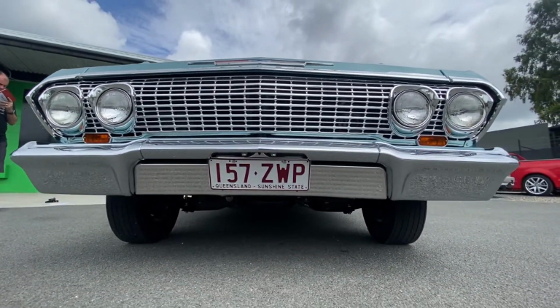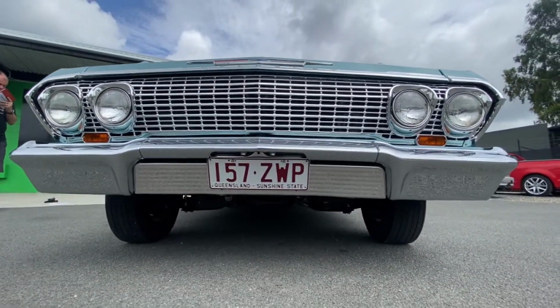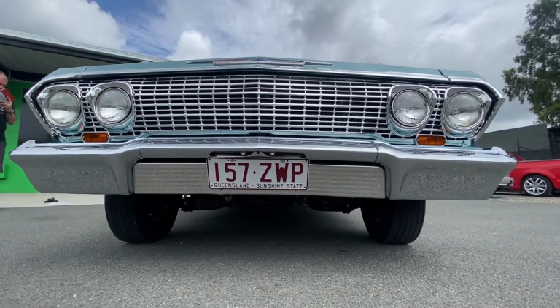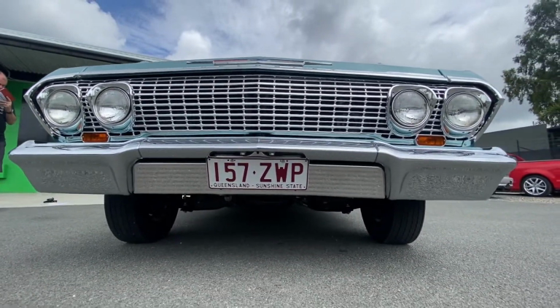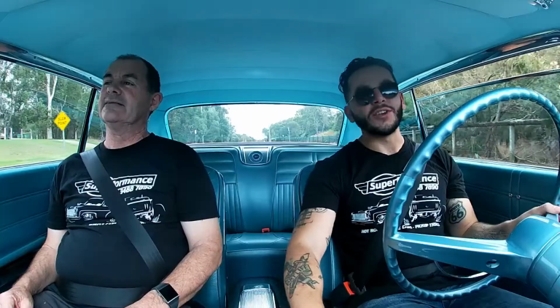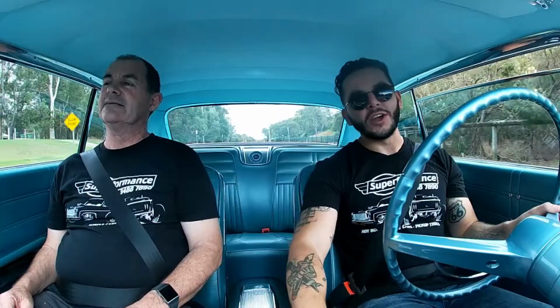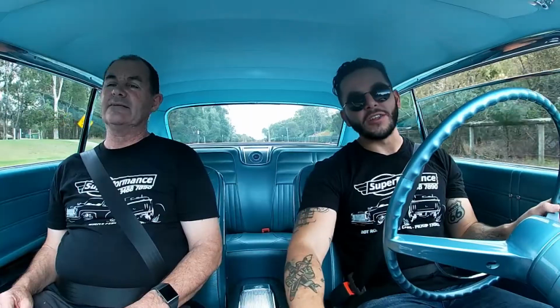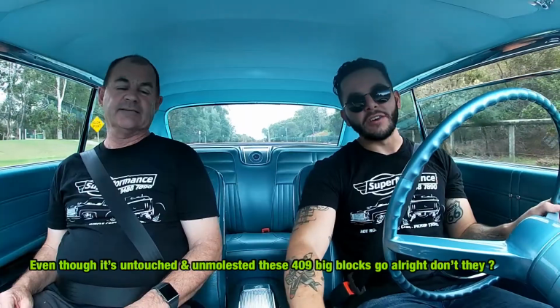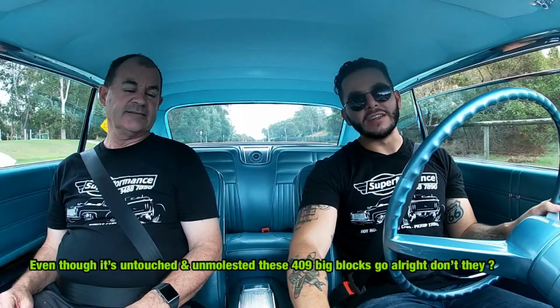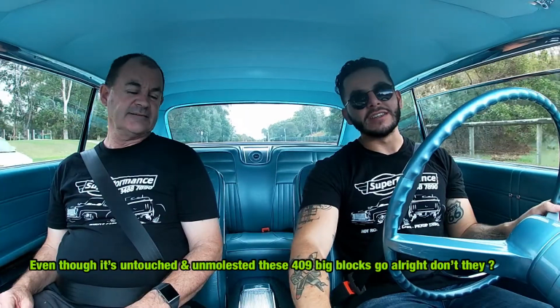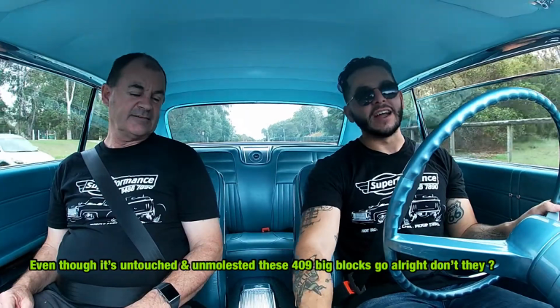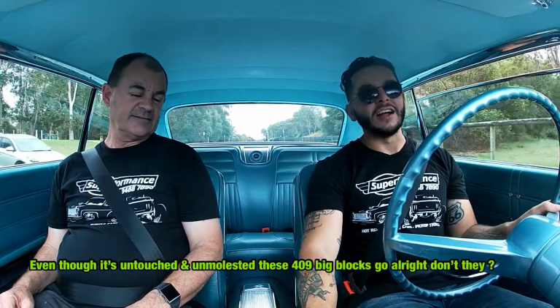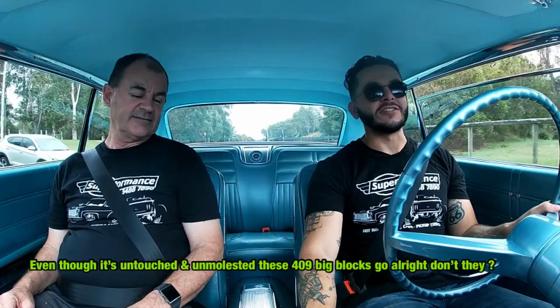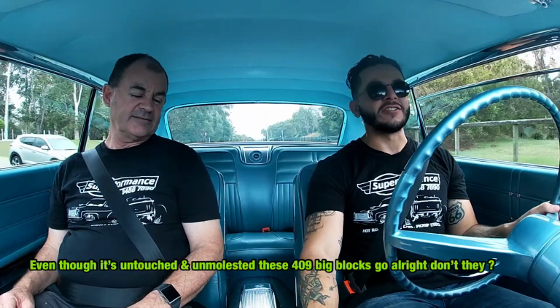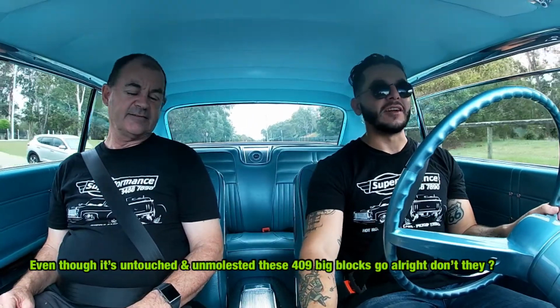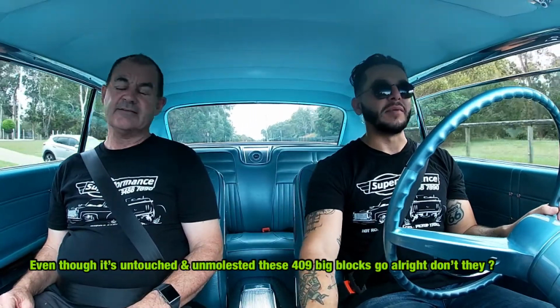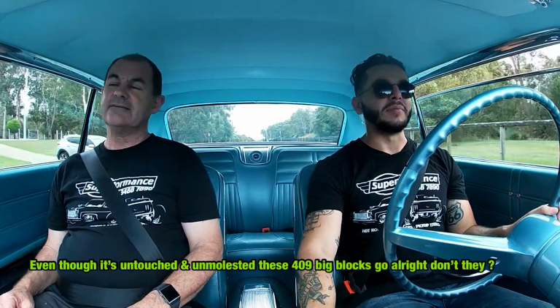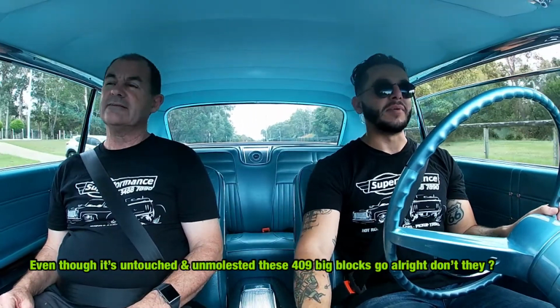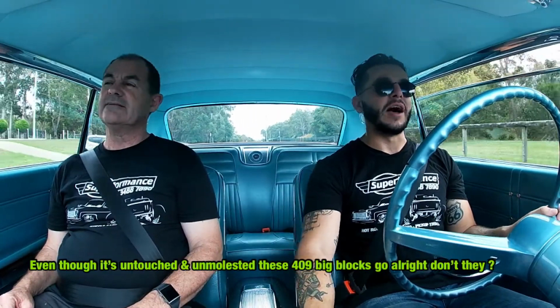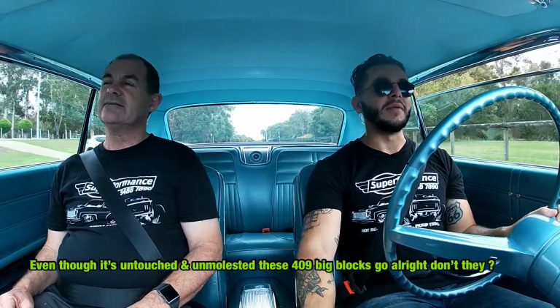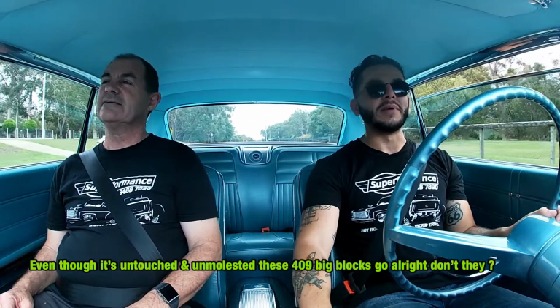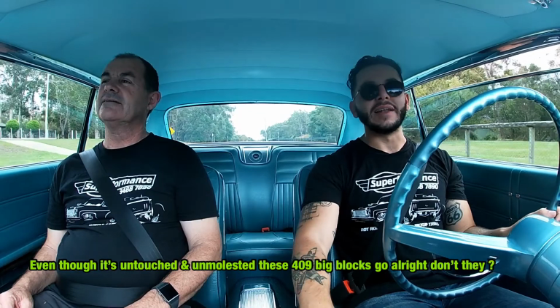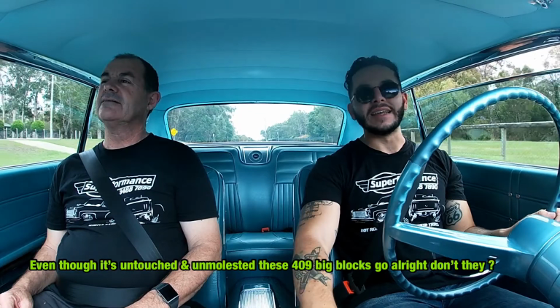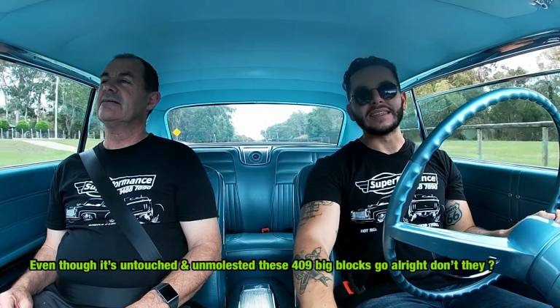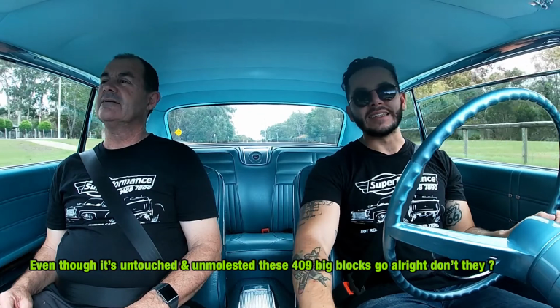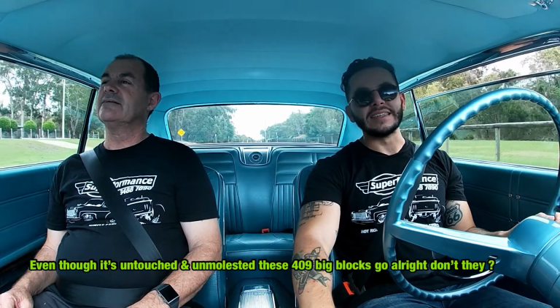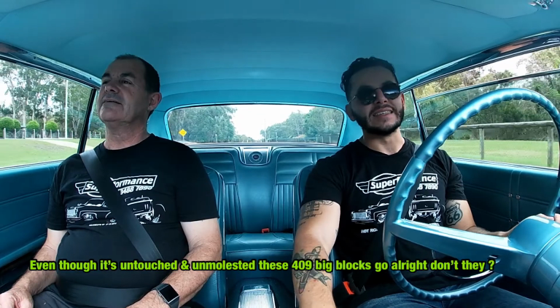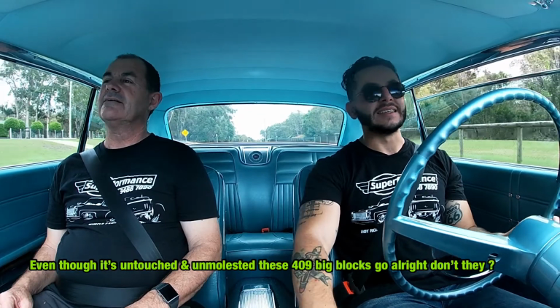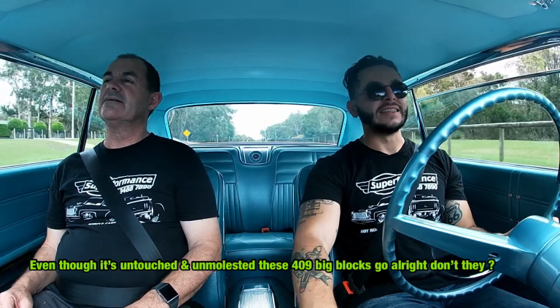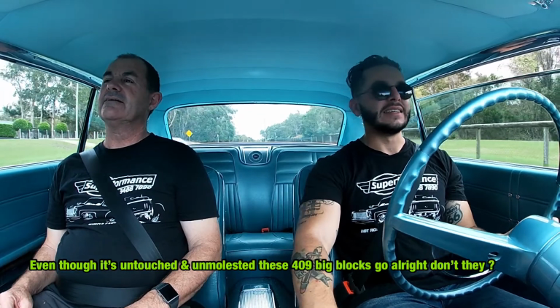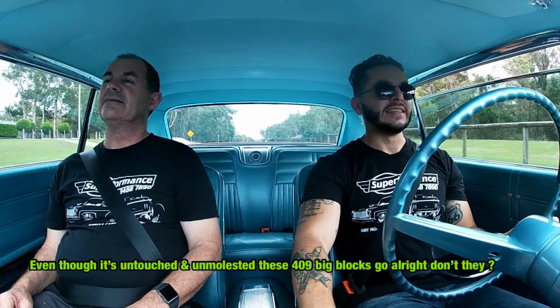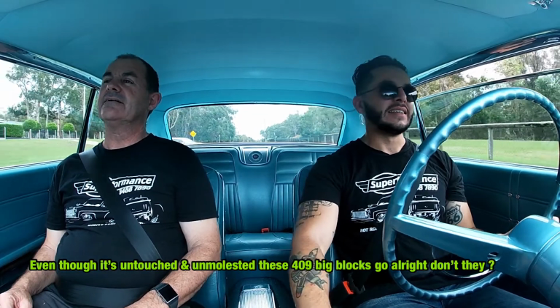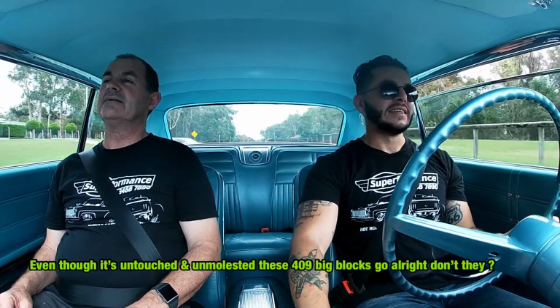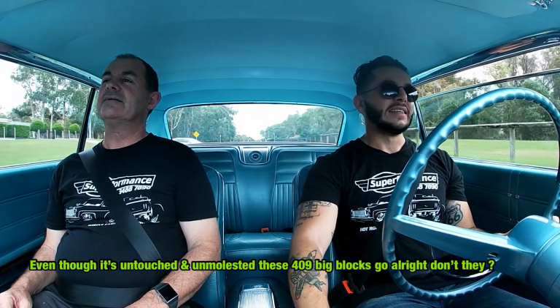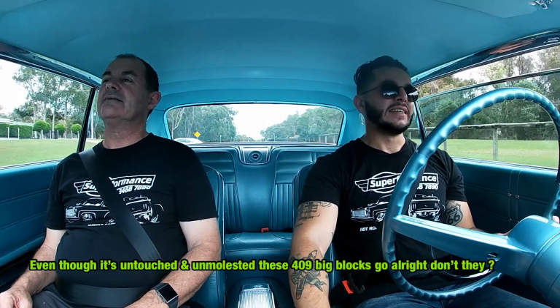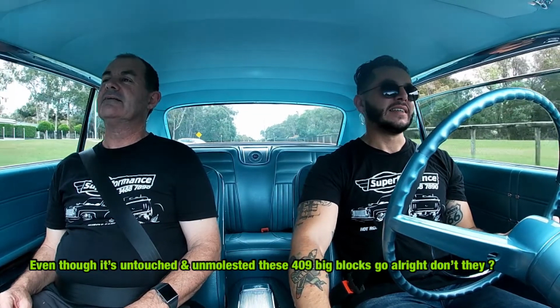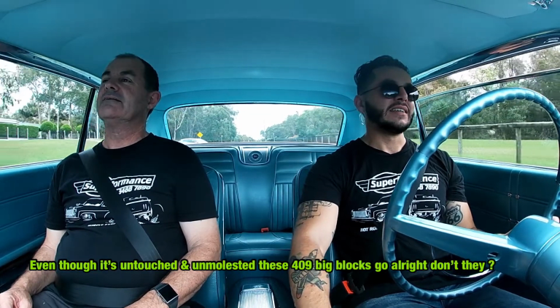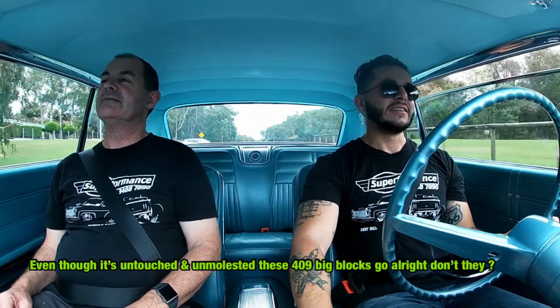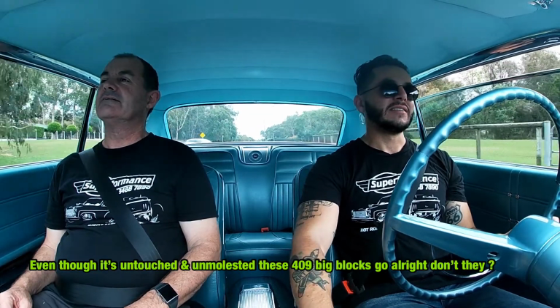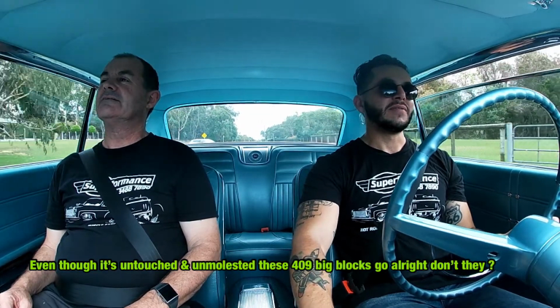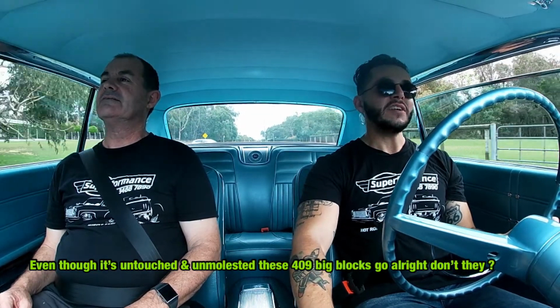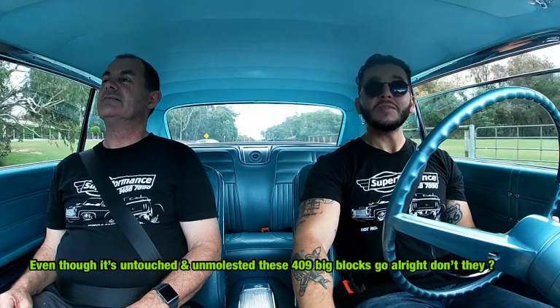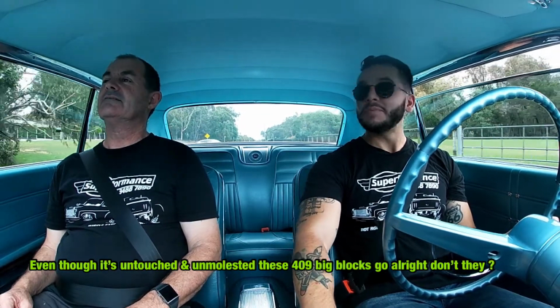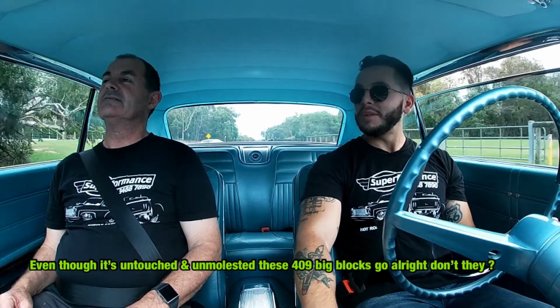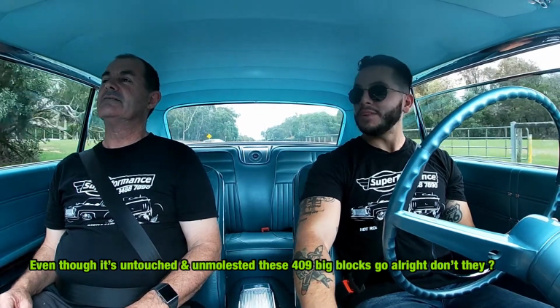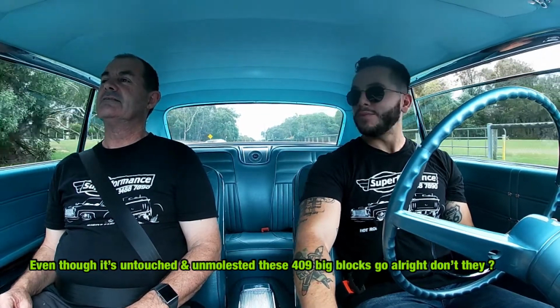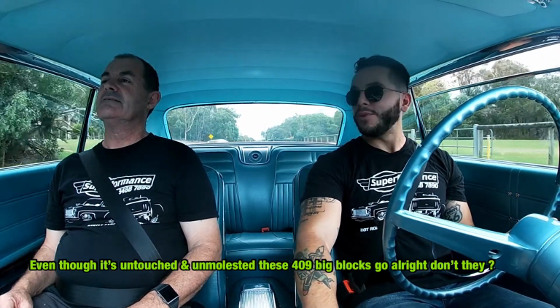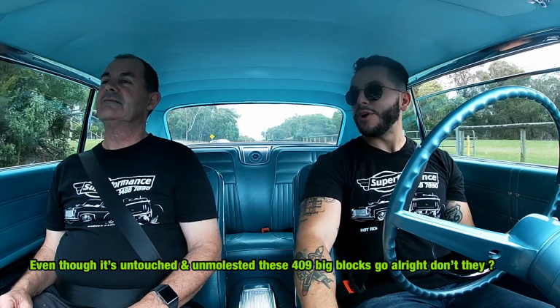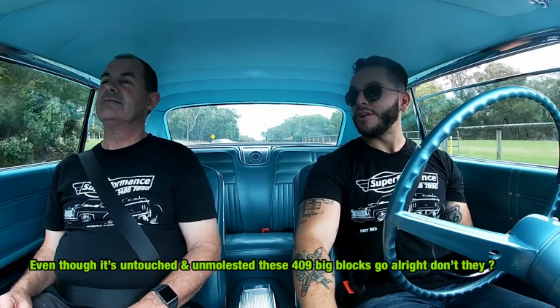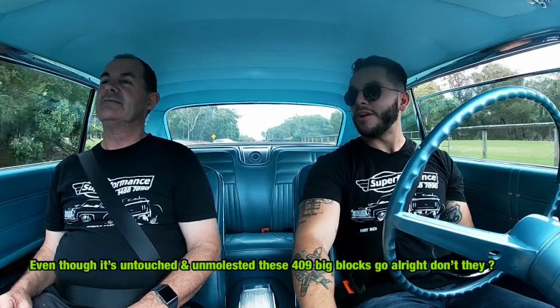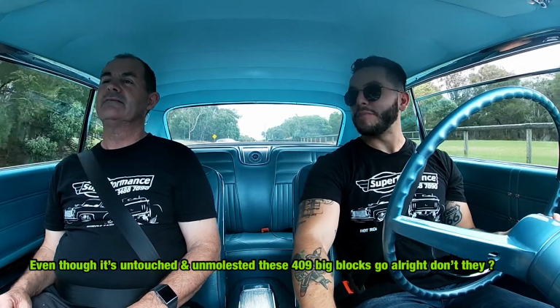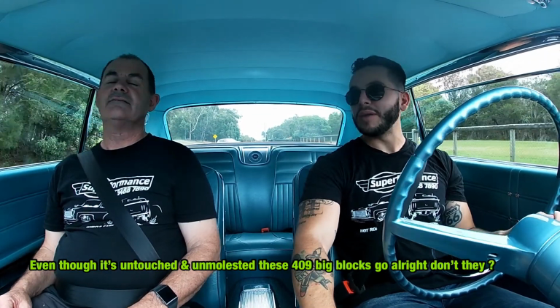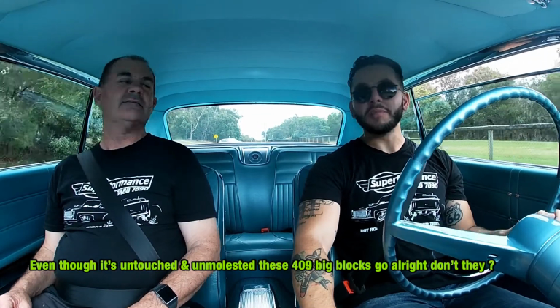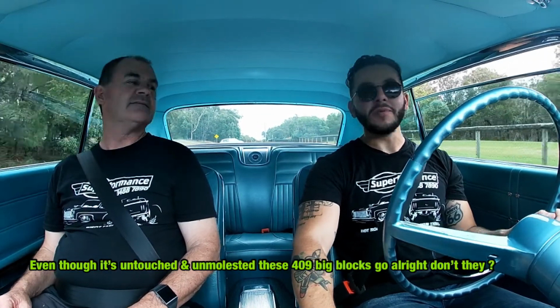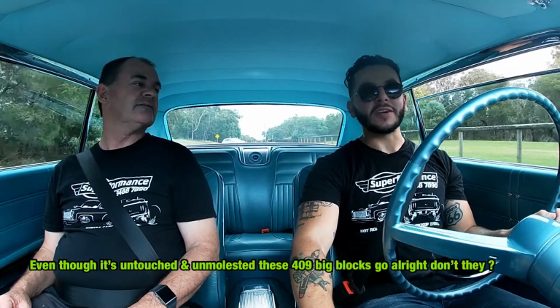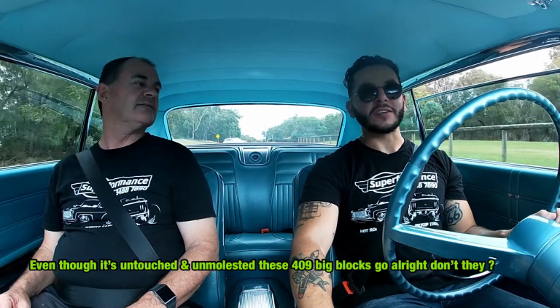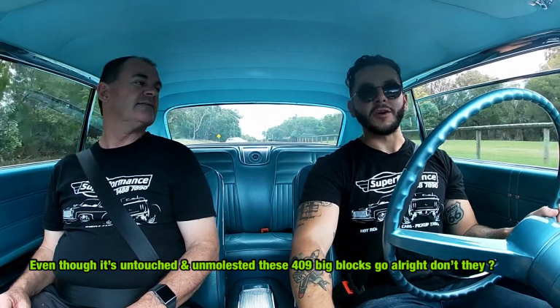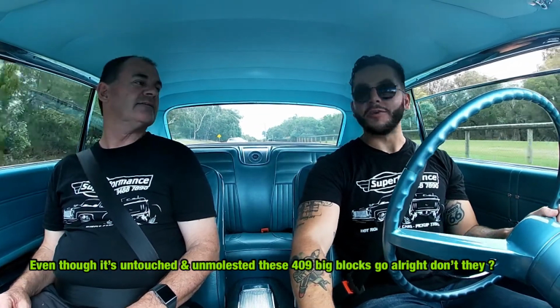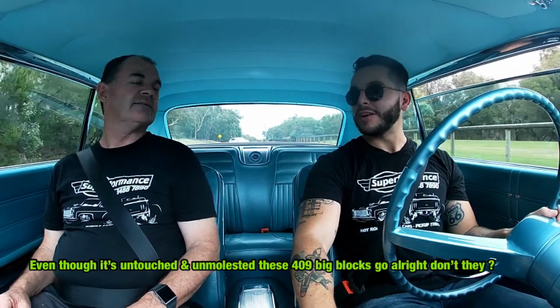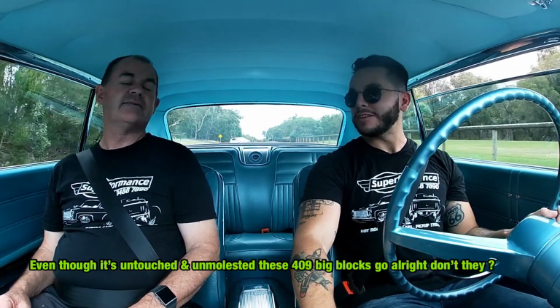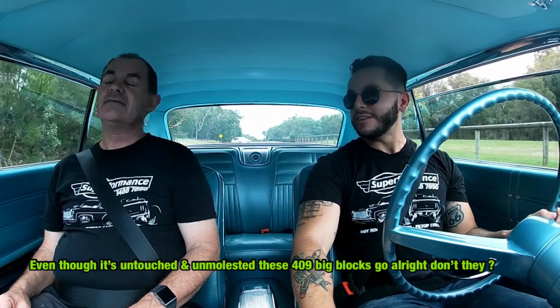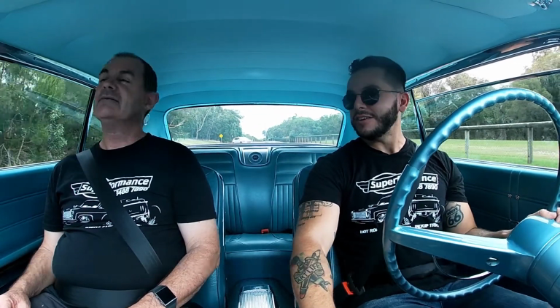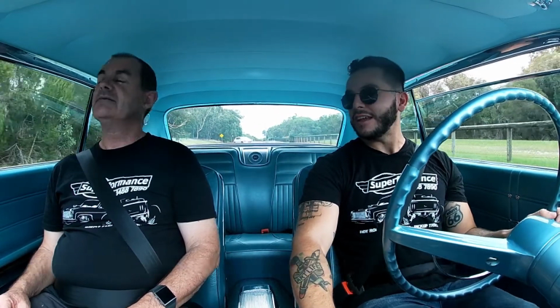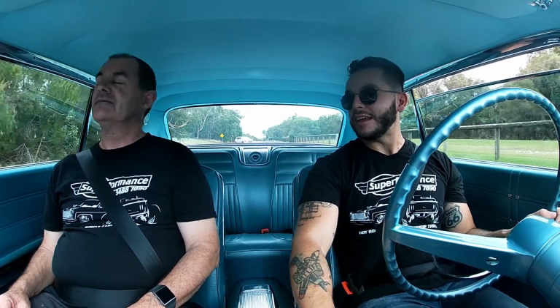Even though they're untouched and unmolested, these 409 big blocks go alright, don't they?